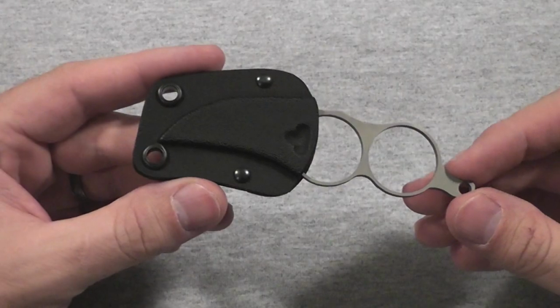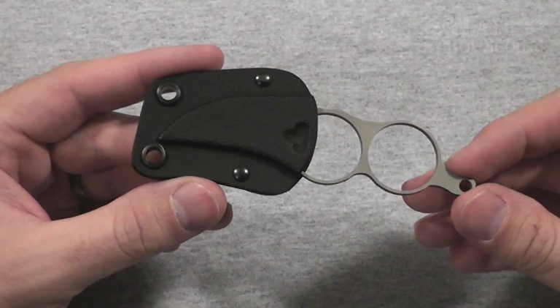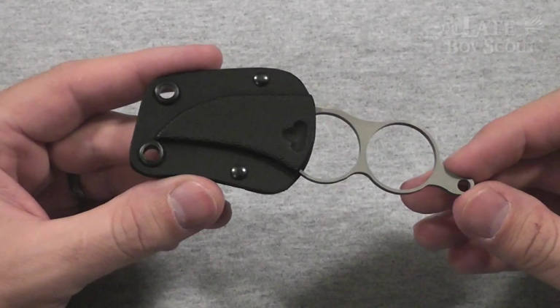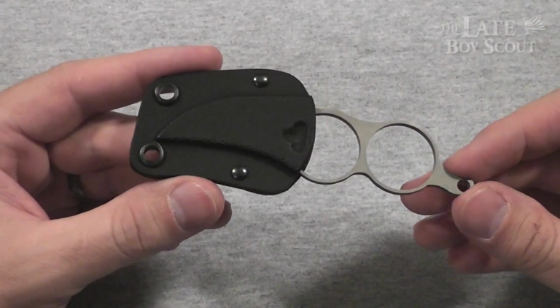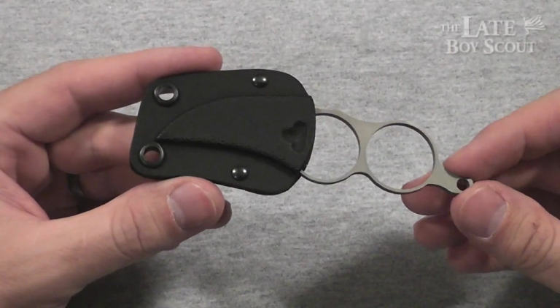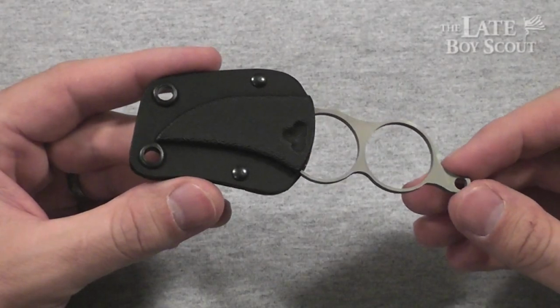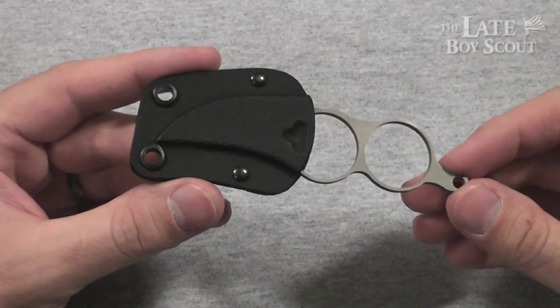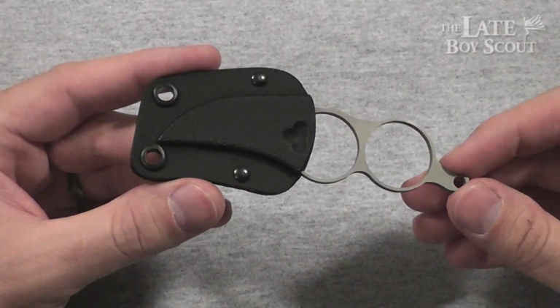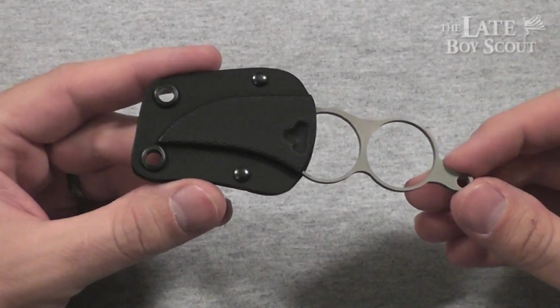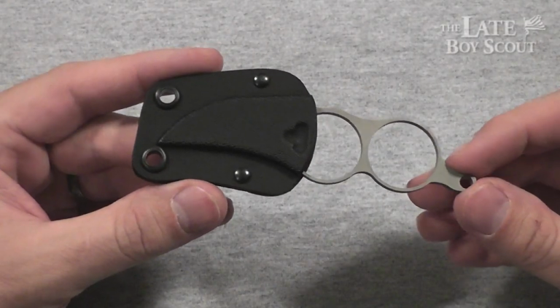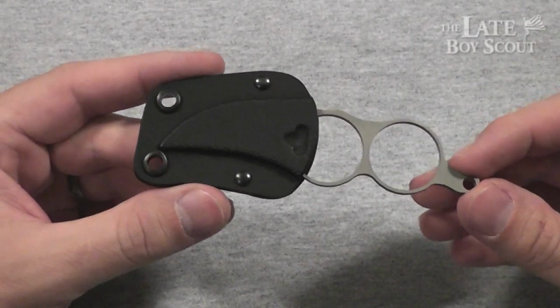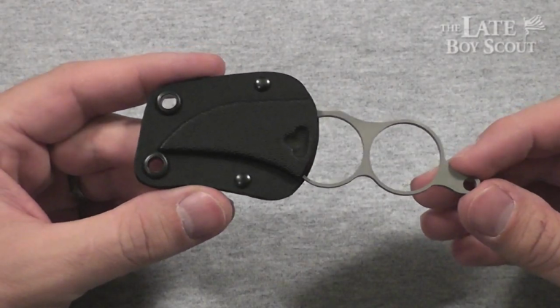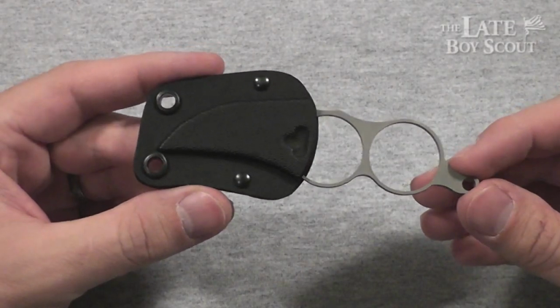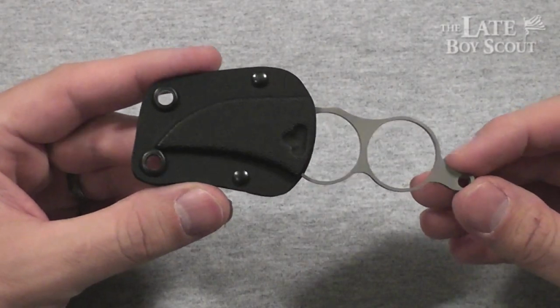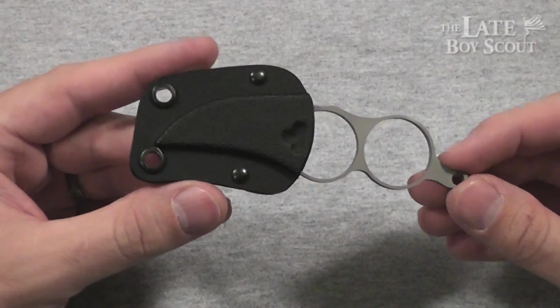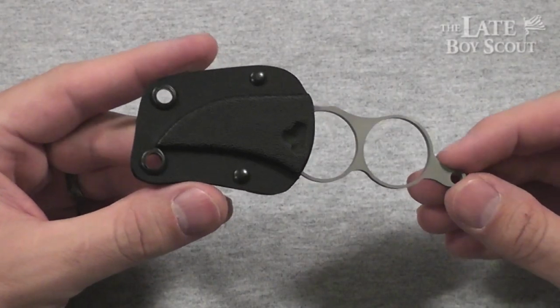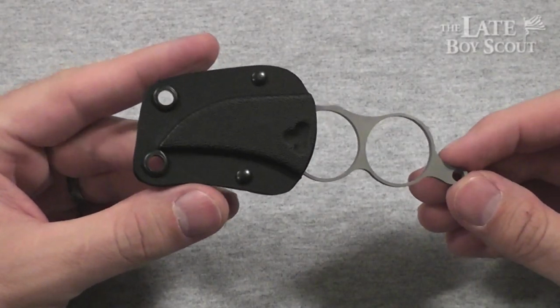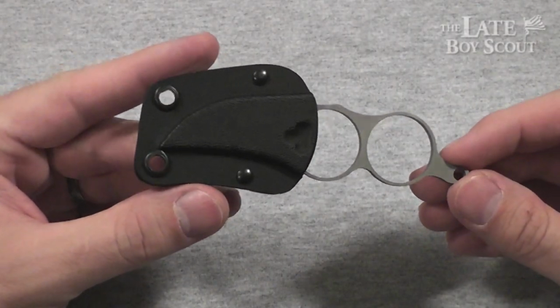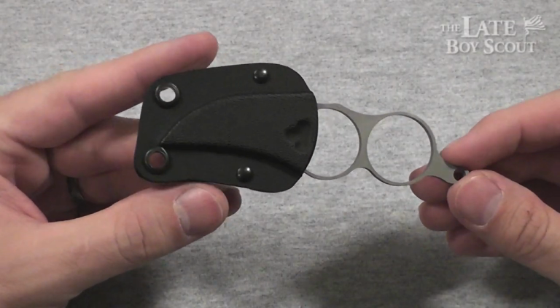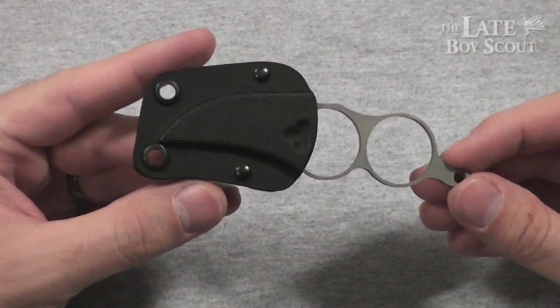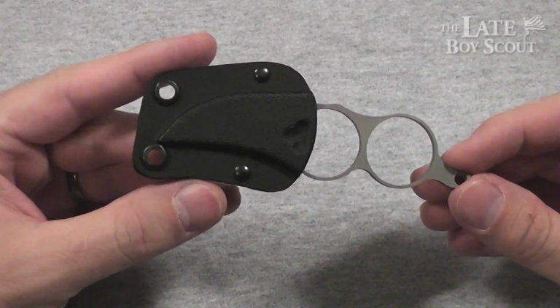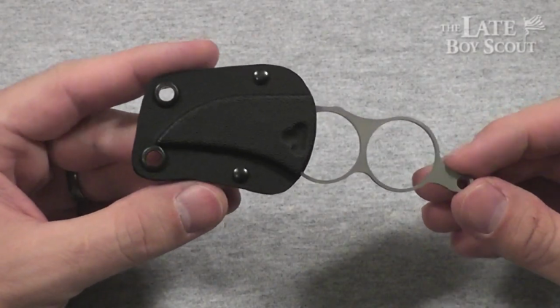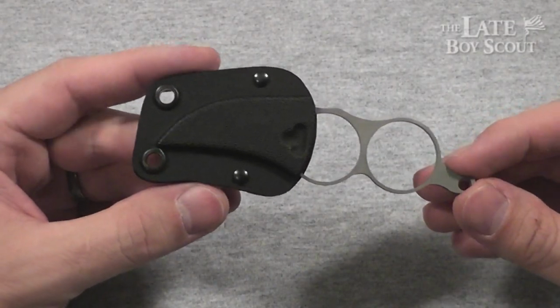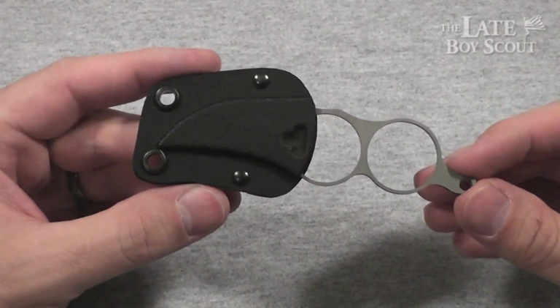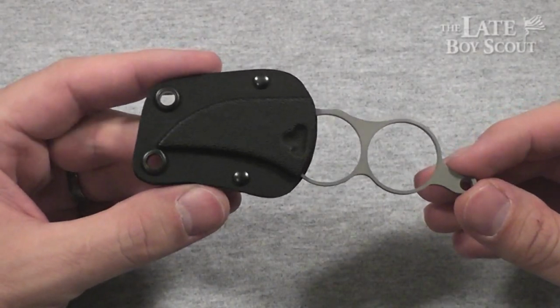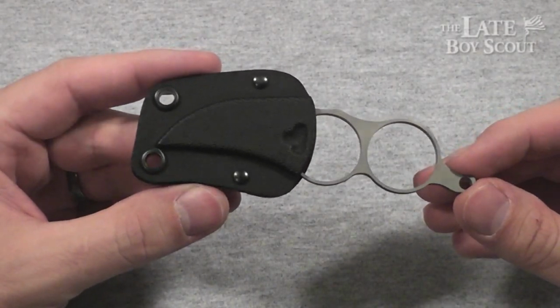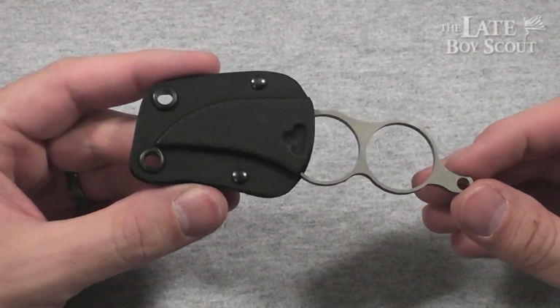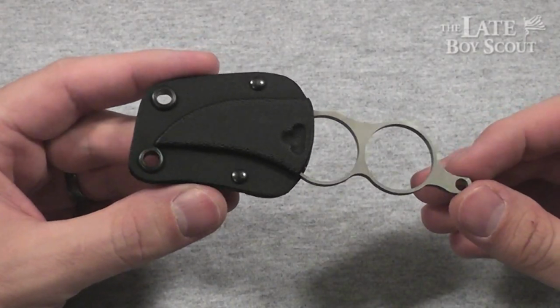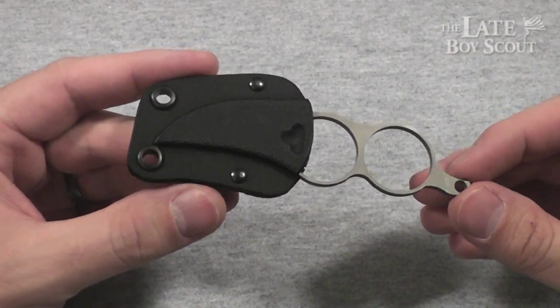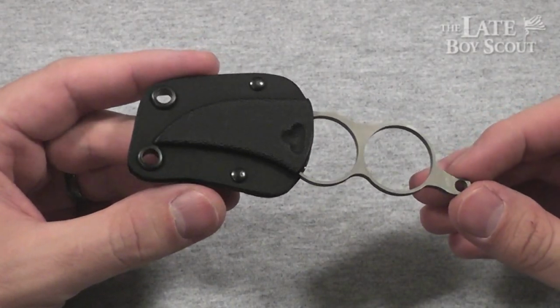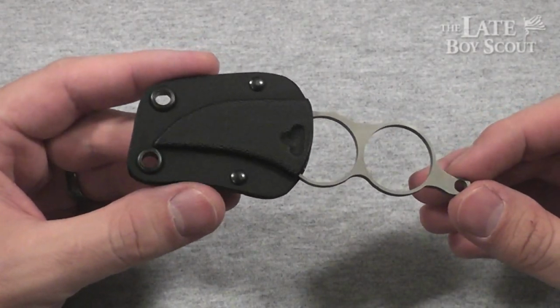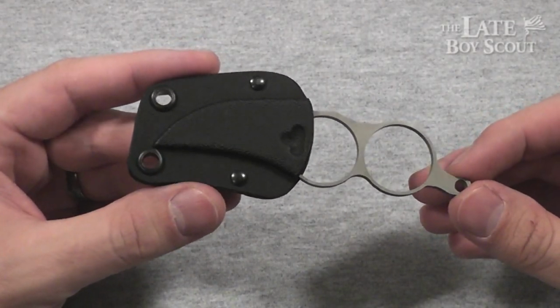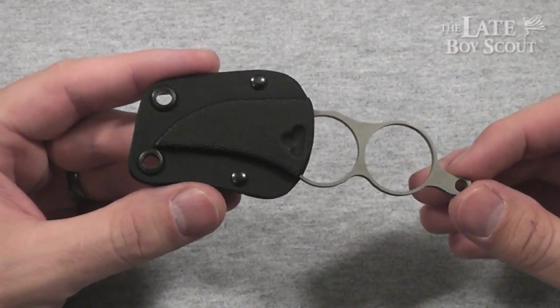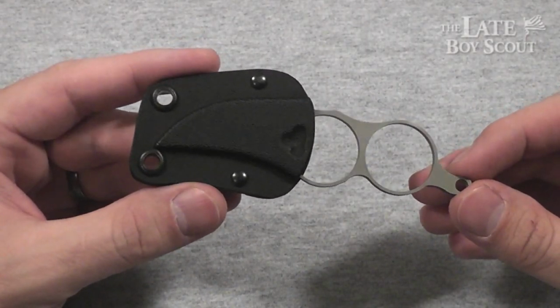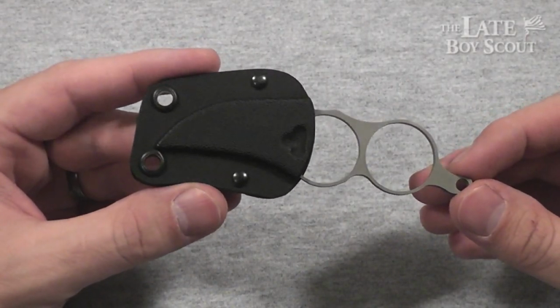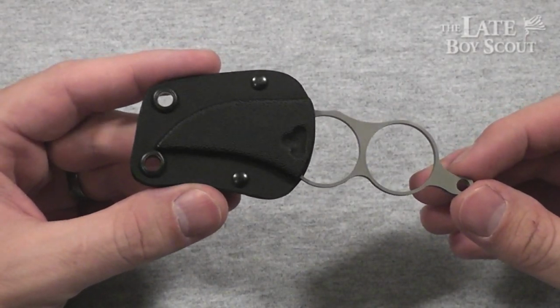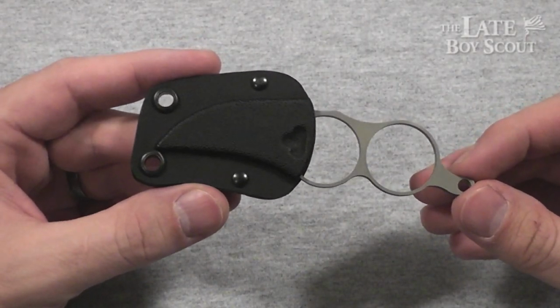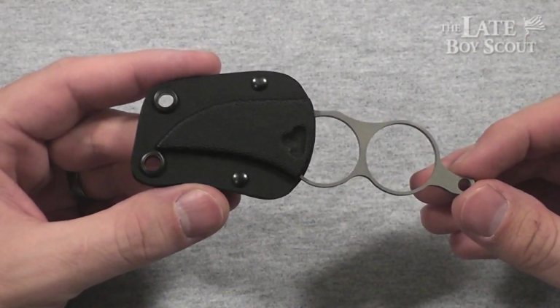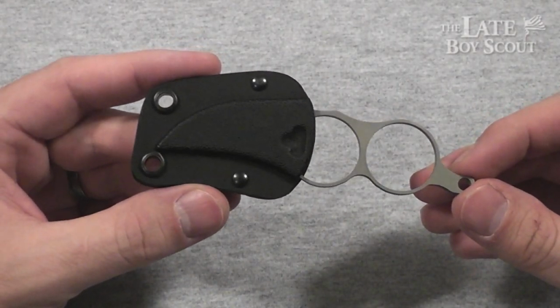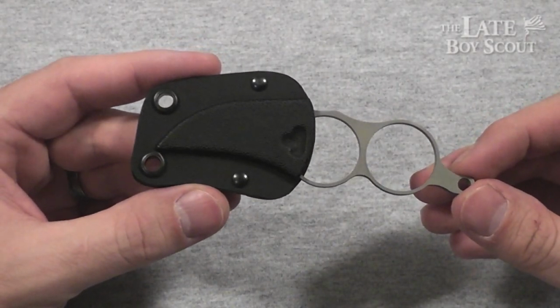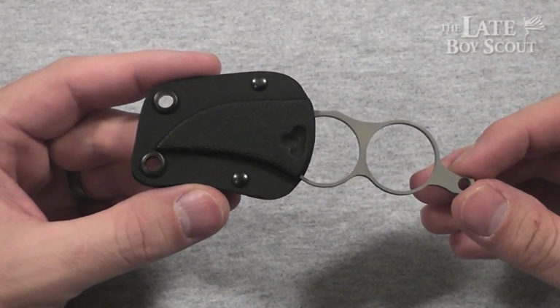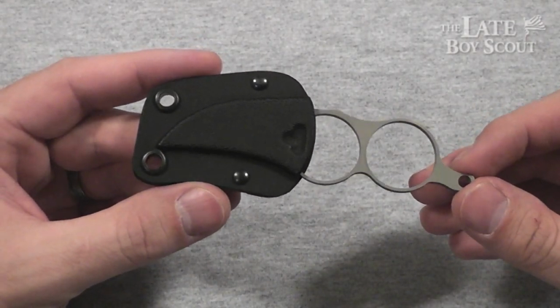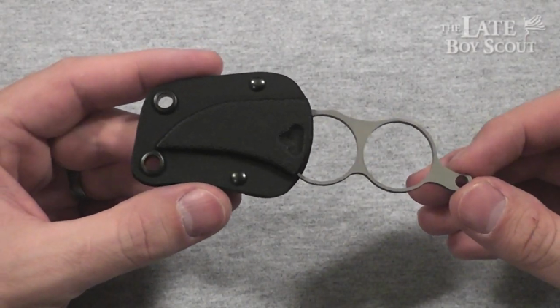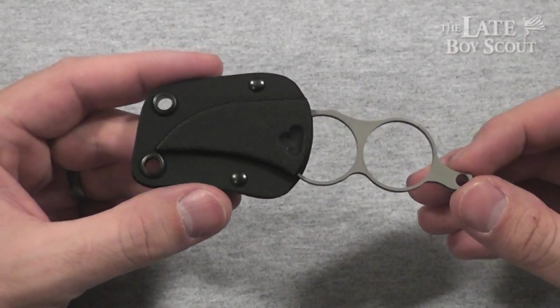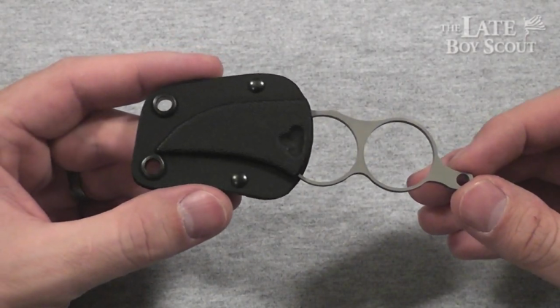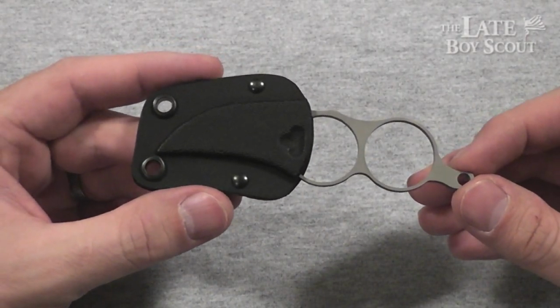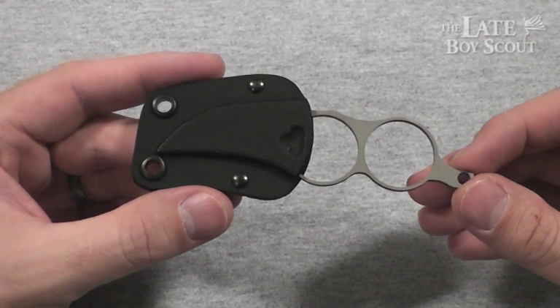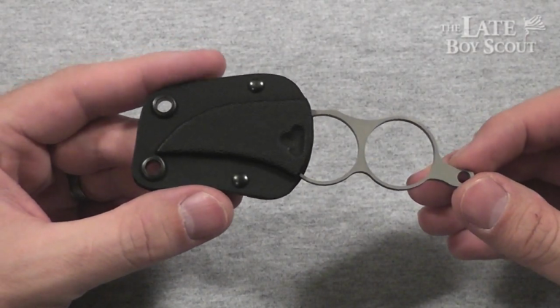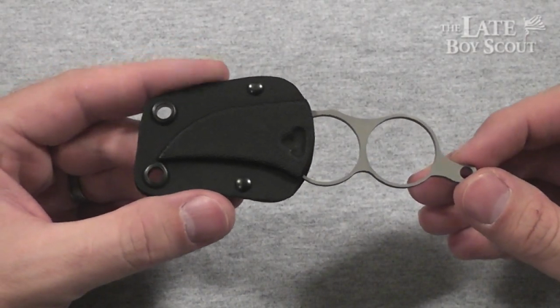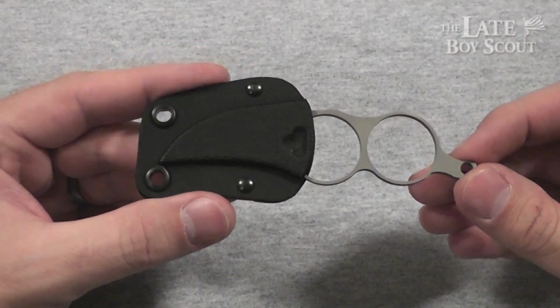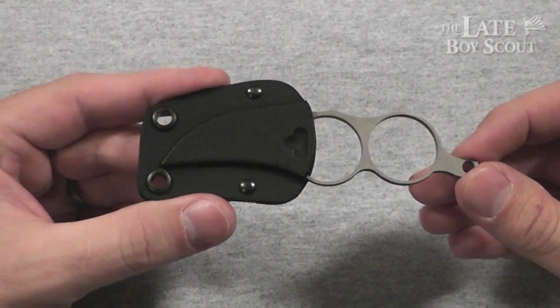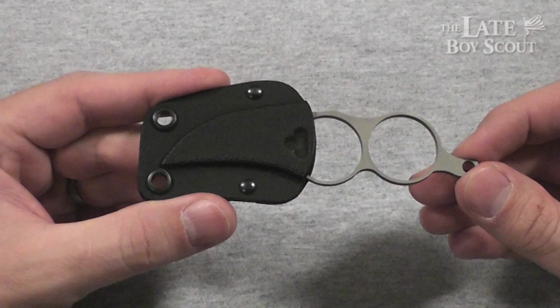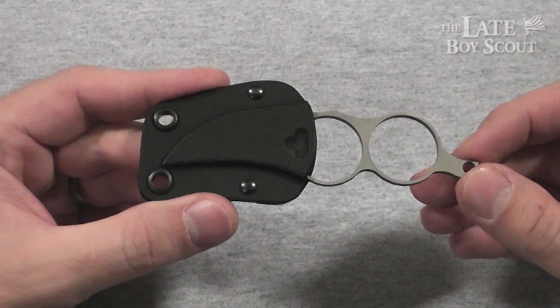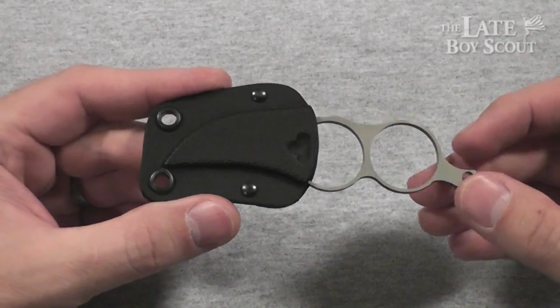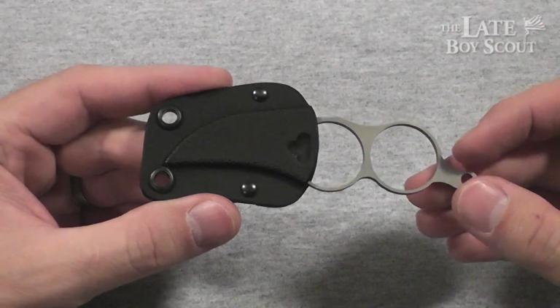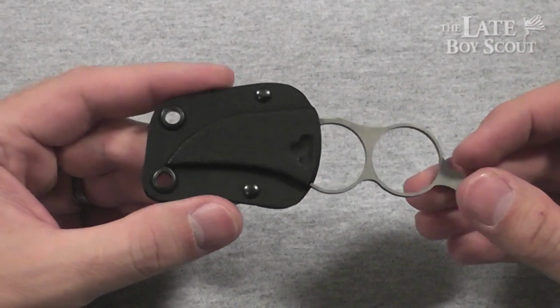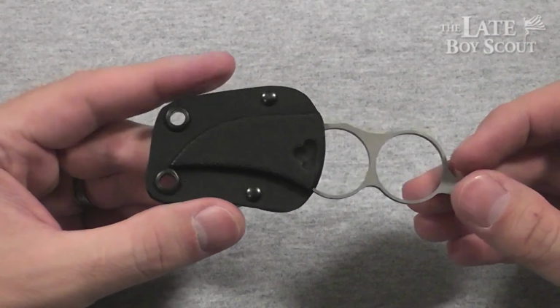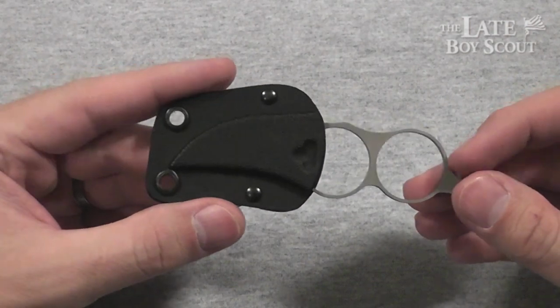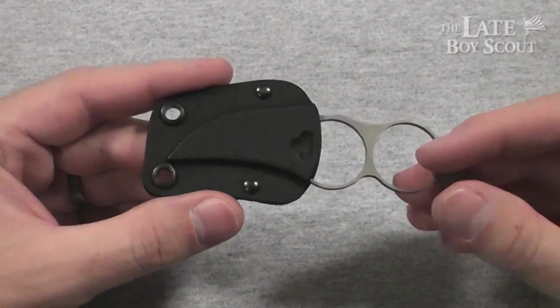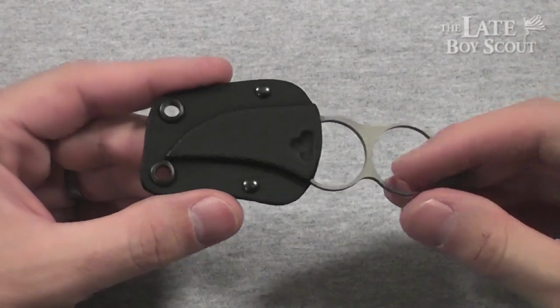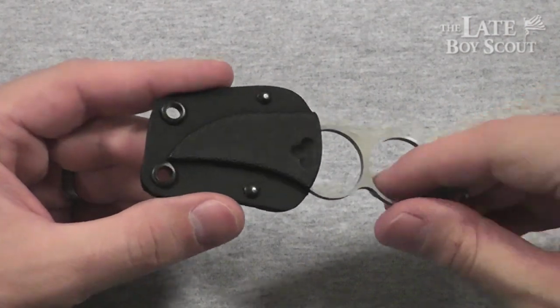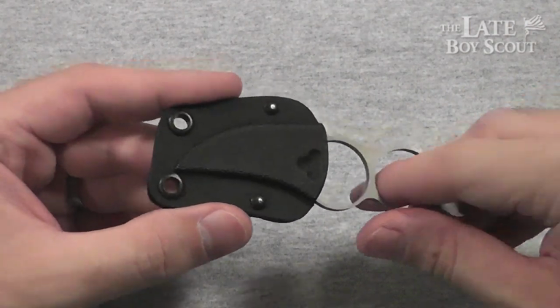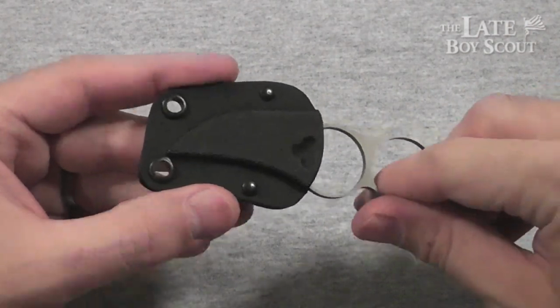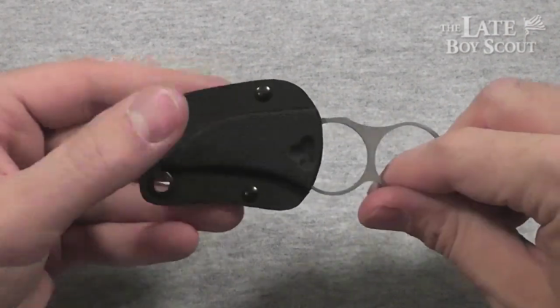Hello, my YouTube friends. Late Boy Scout here, and this is going to be a quick overview and review of the CRKT Ringer 3.